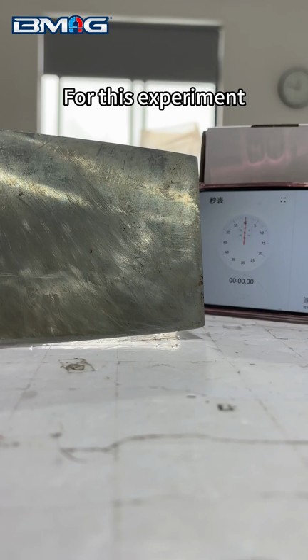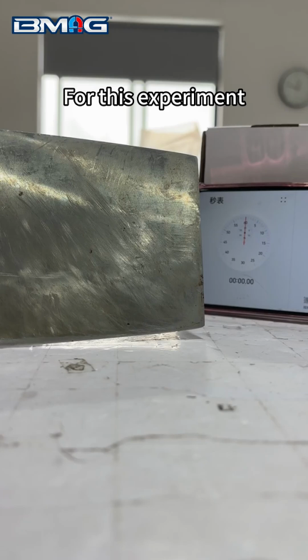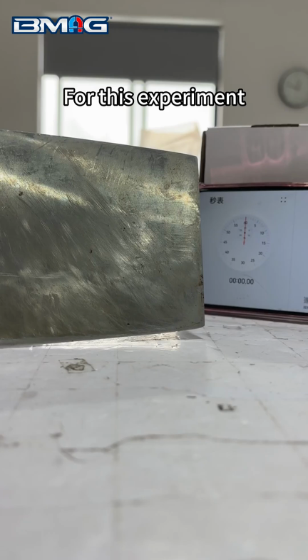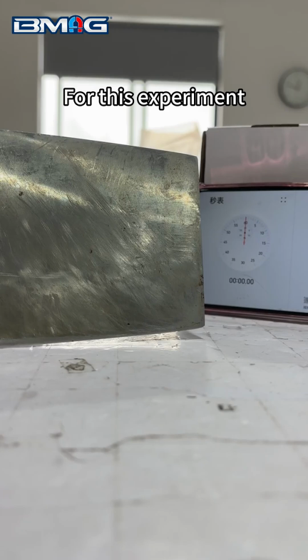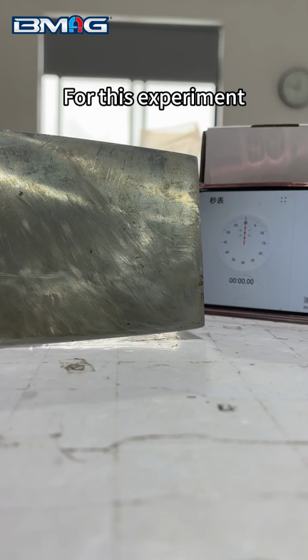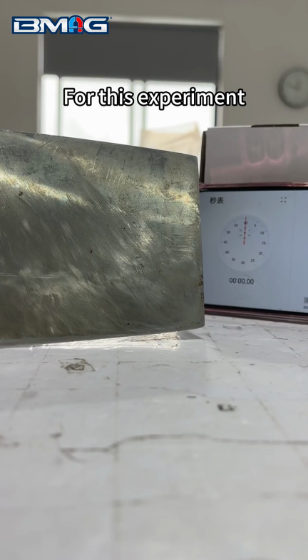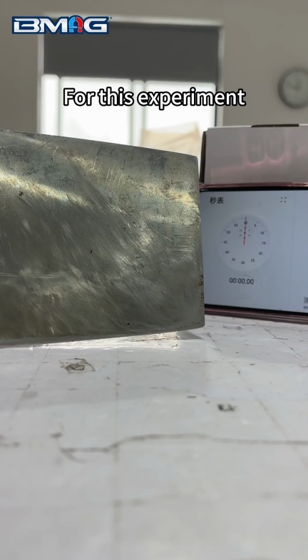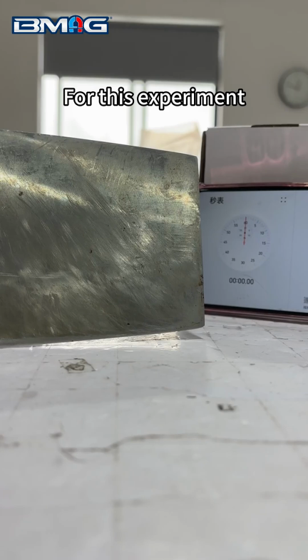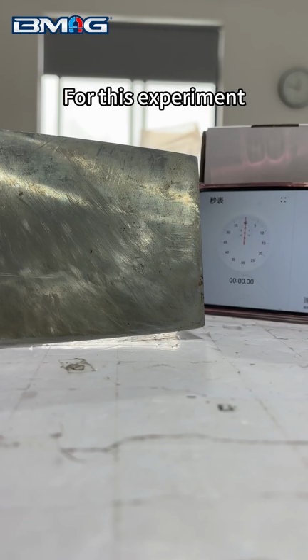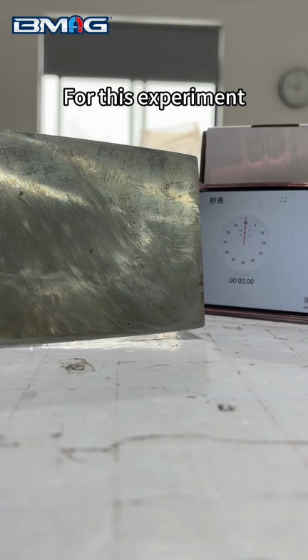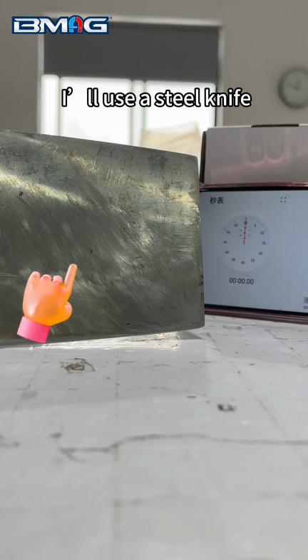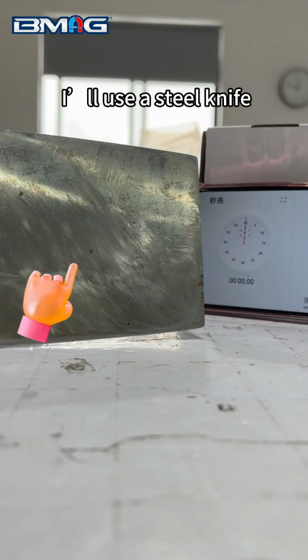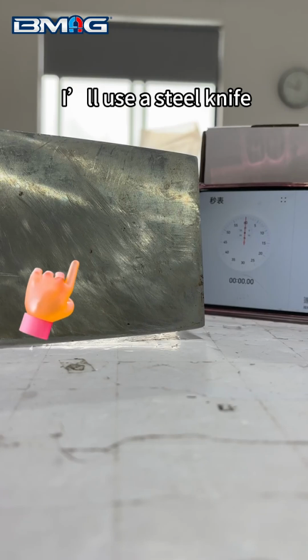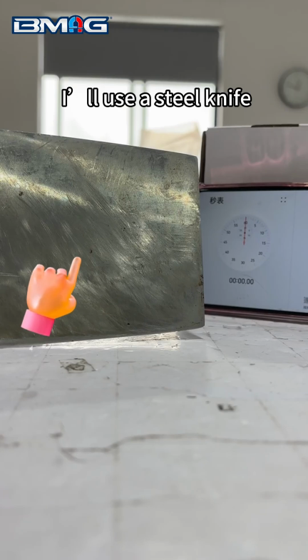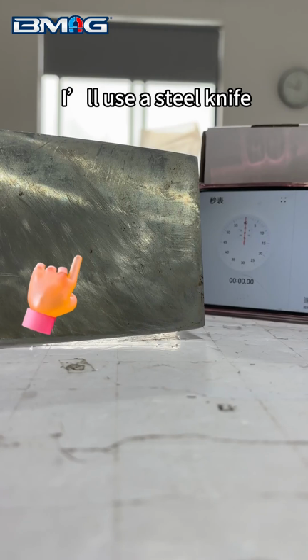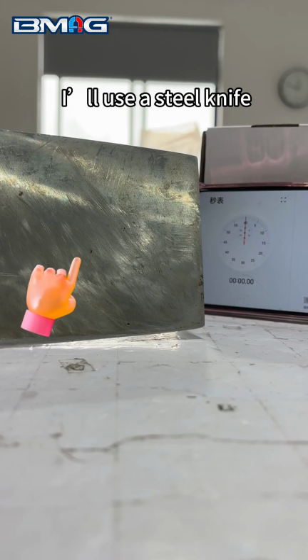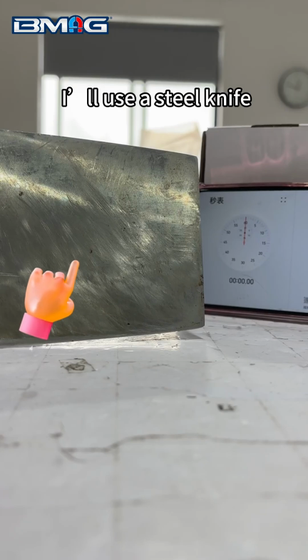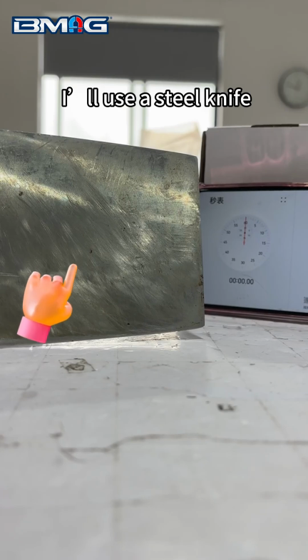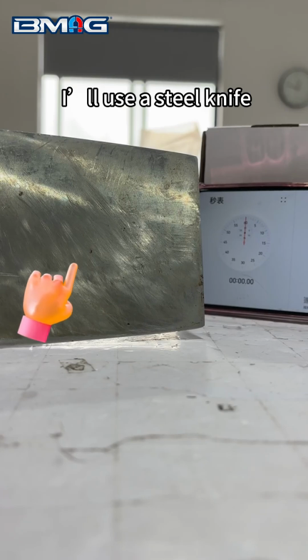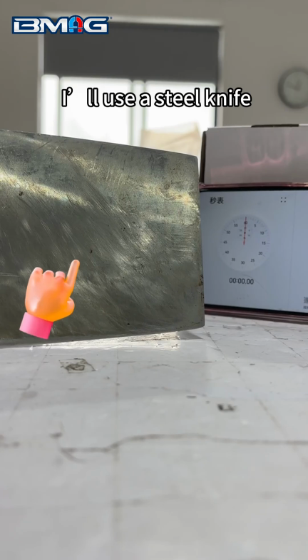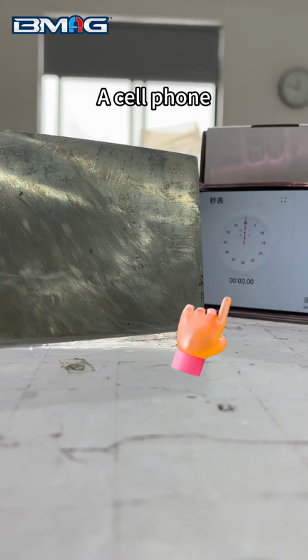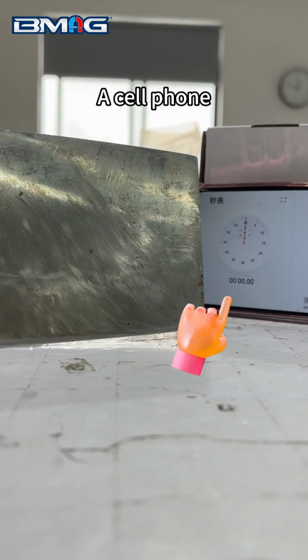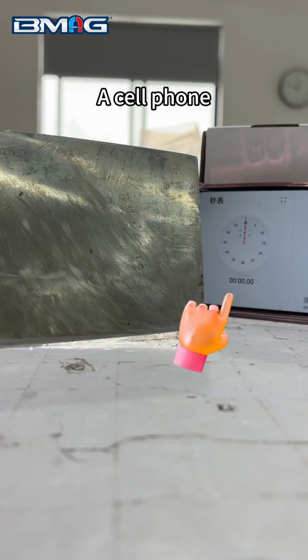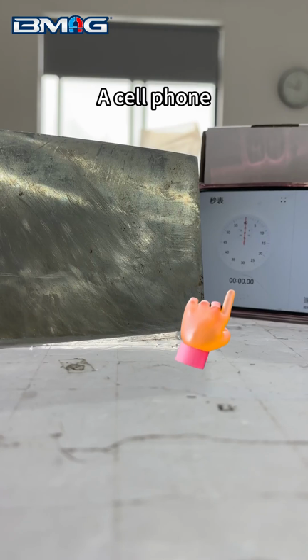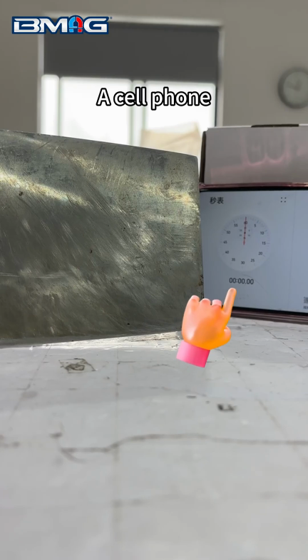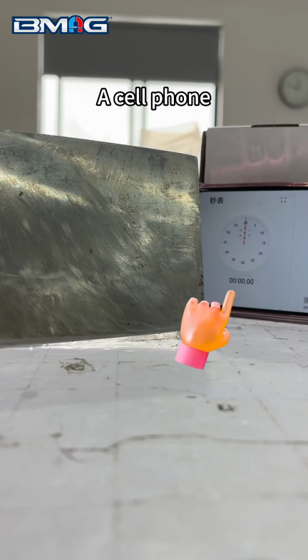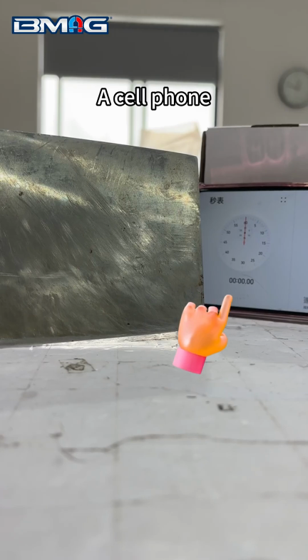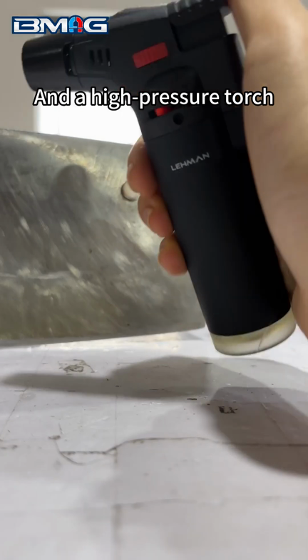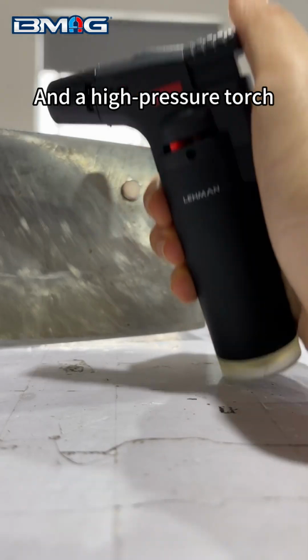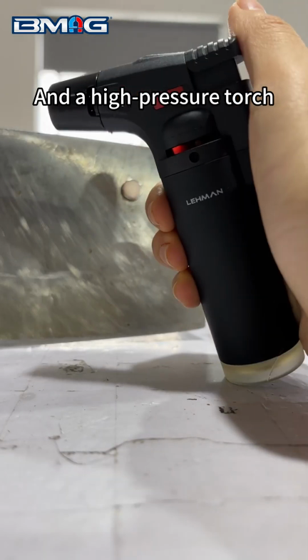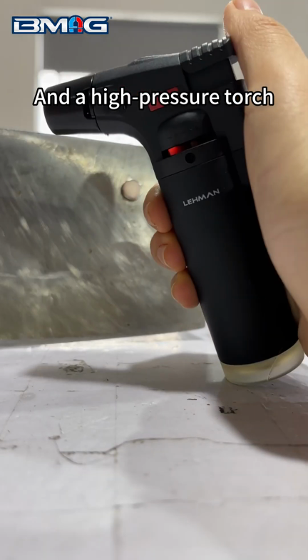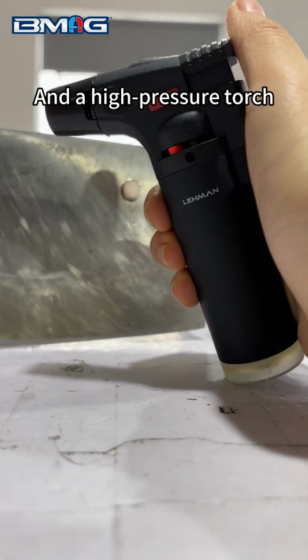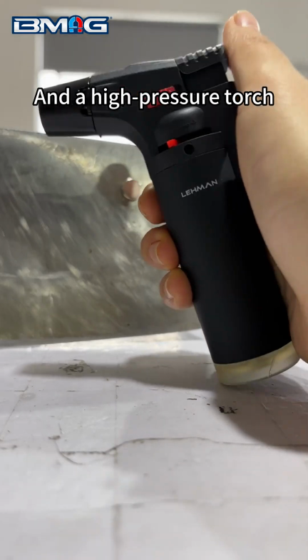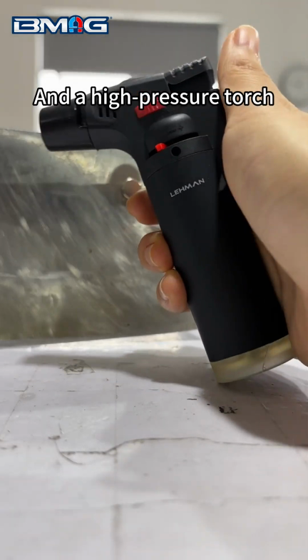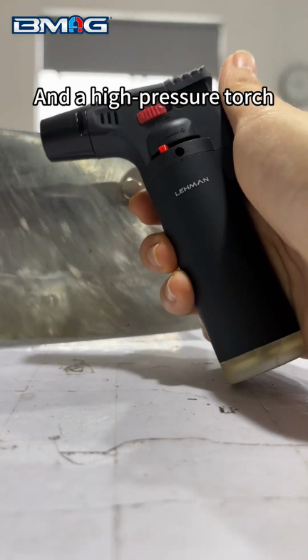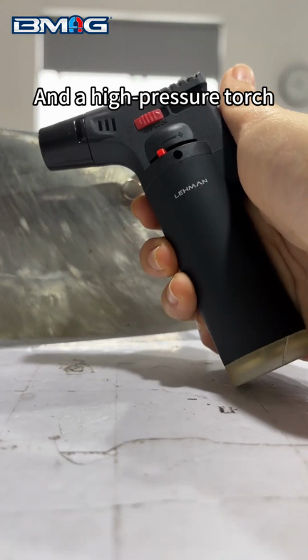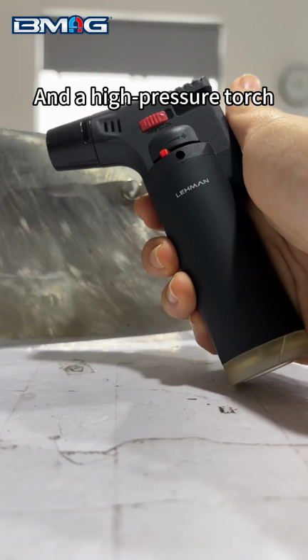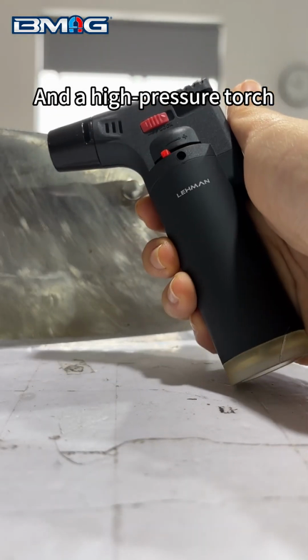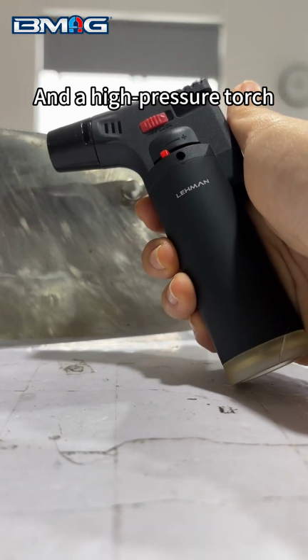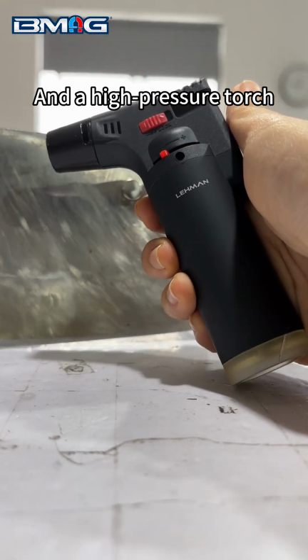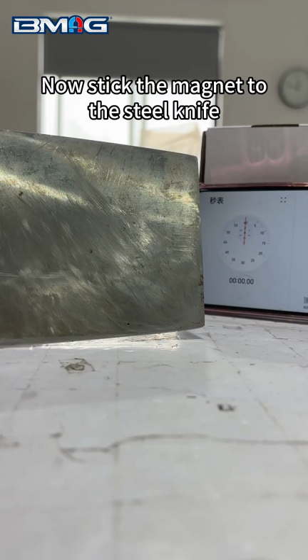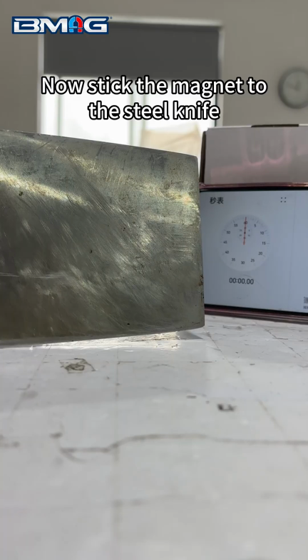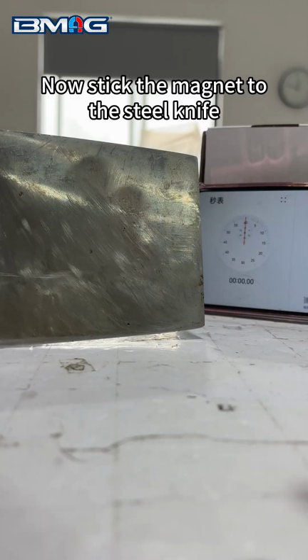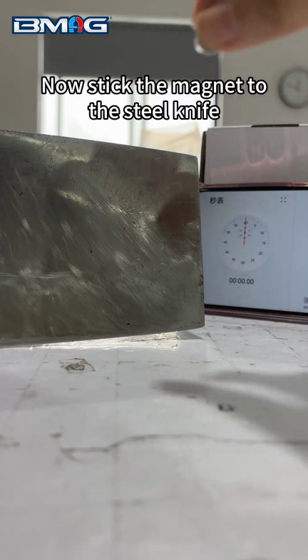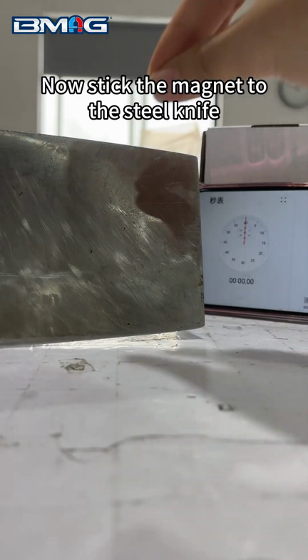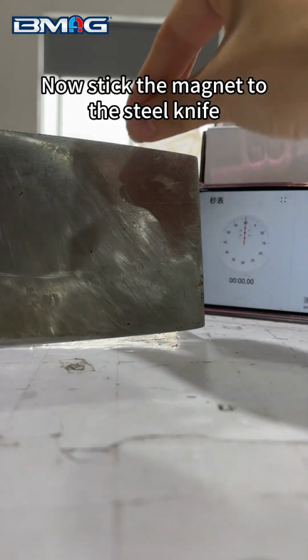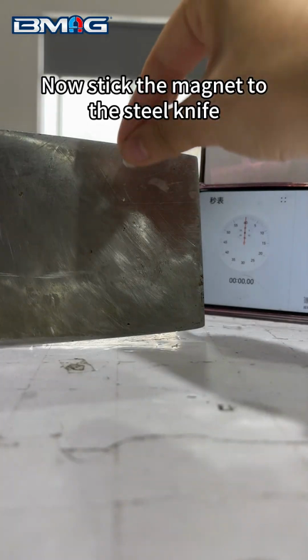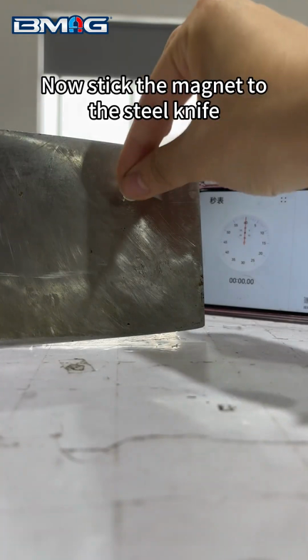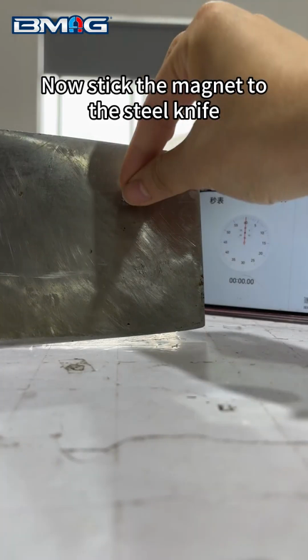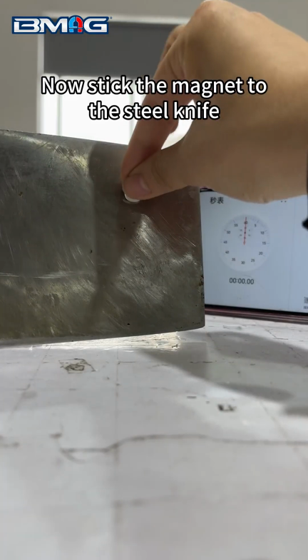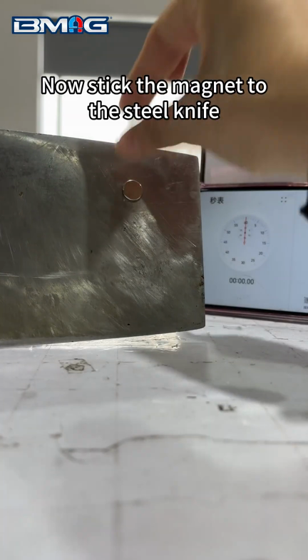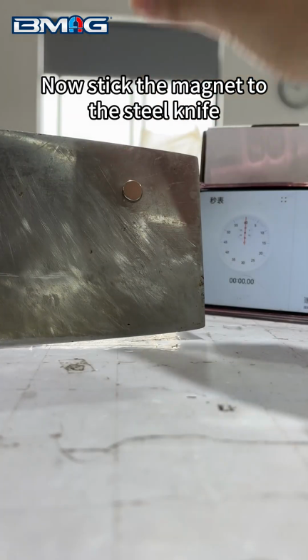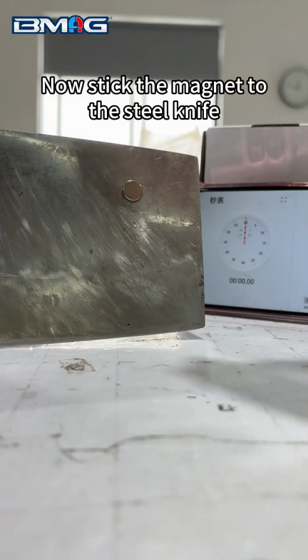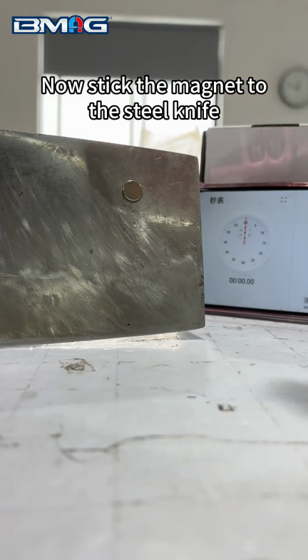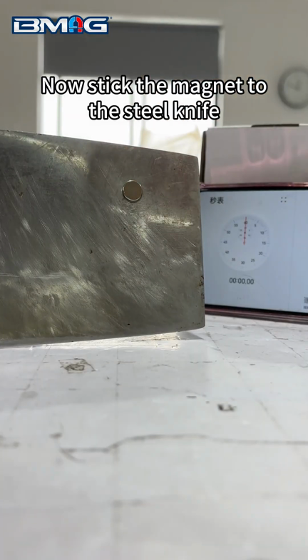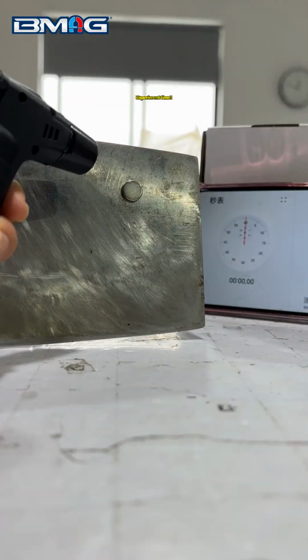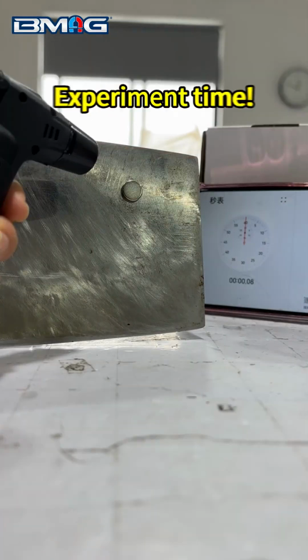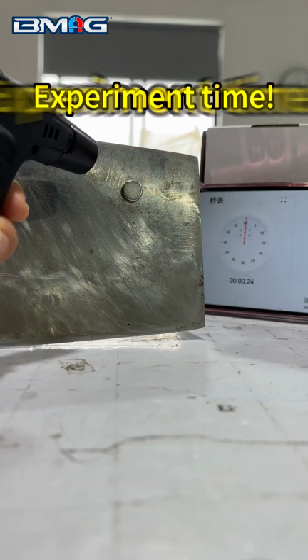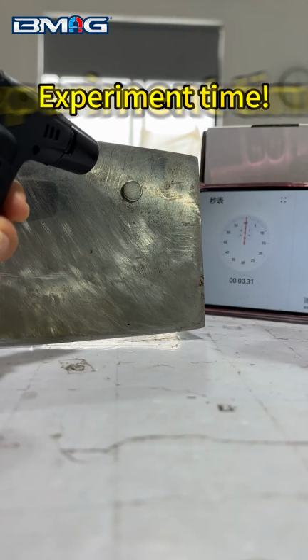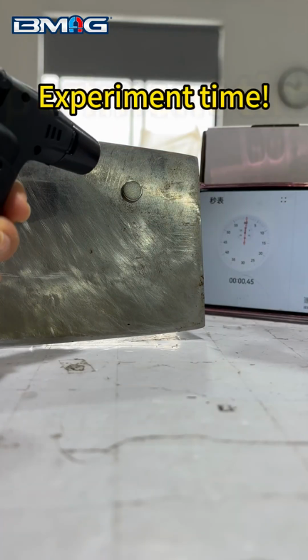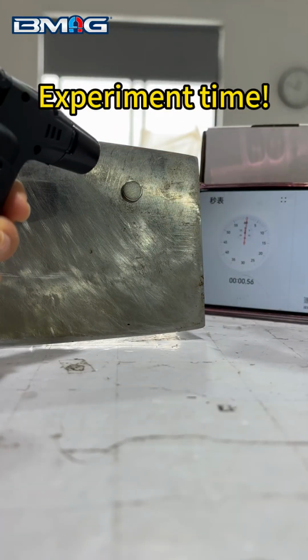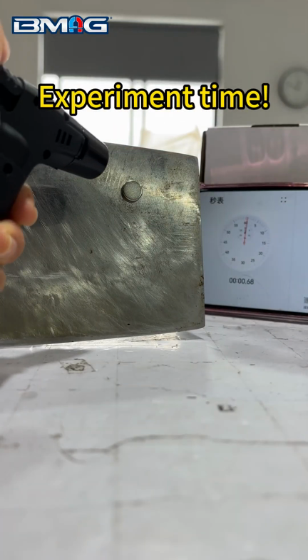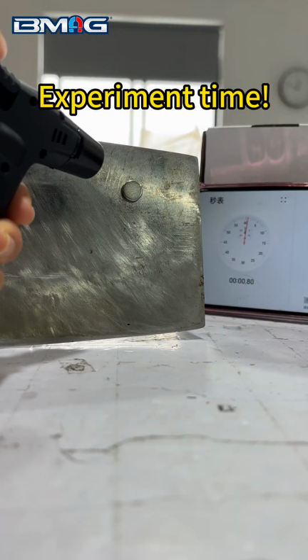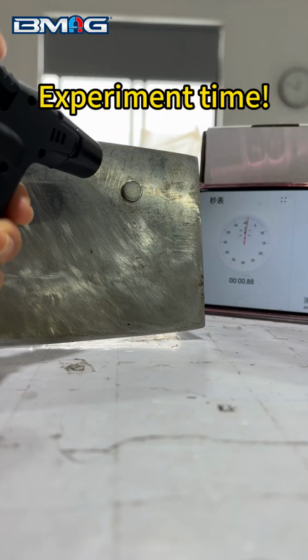For this experiment I'll use a steel knife, a cell phone, and a high pressure torch. Now stick the magnet to the steel knife — experiment time.